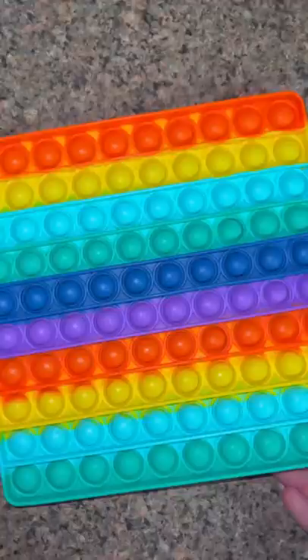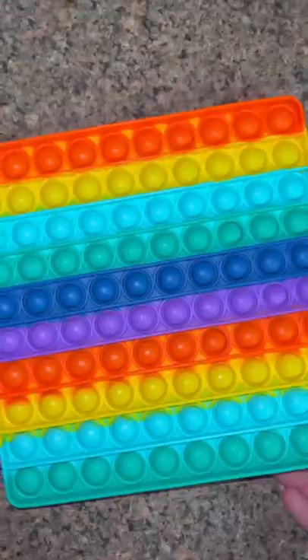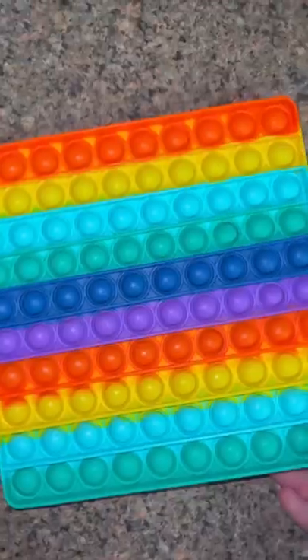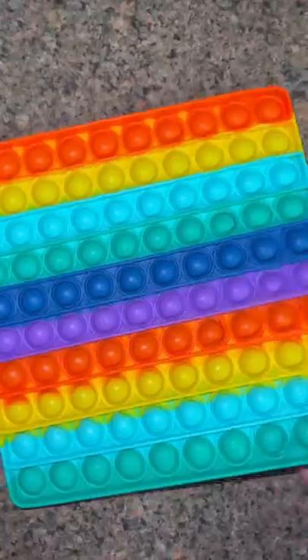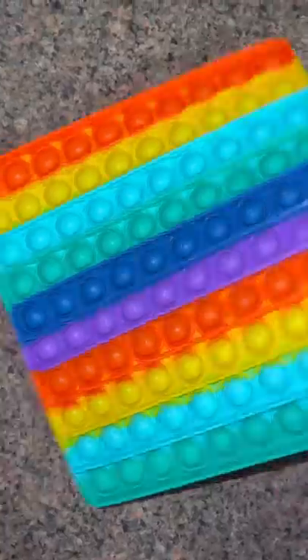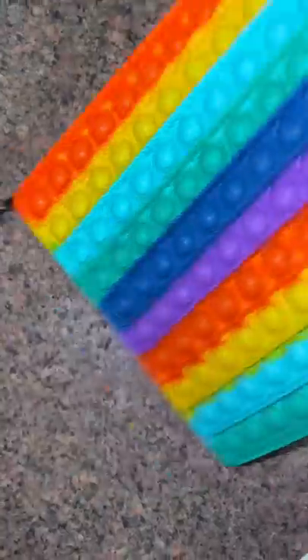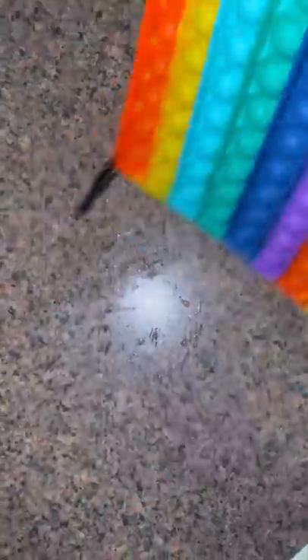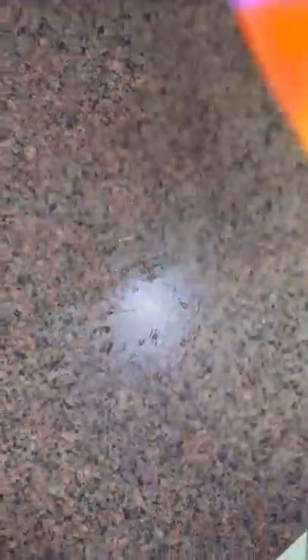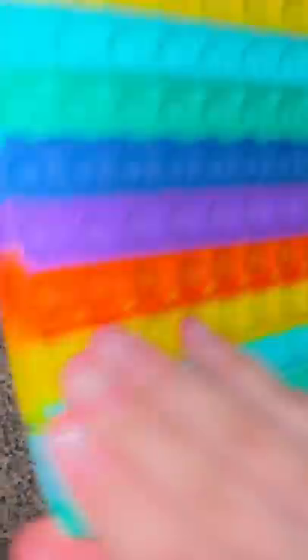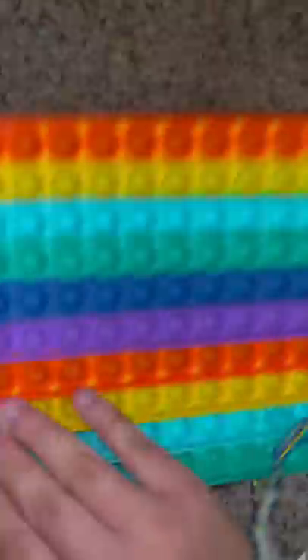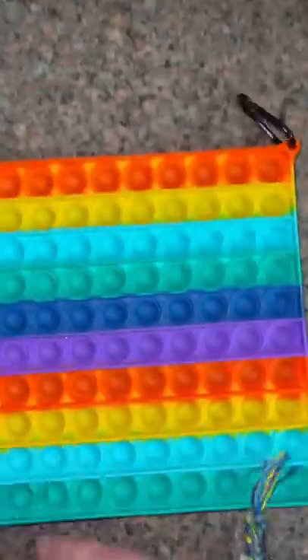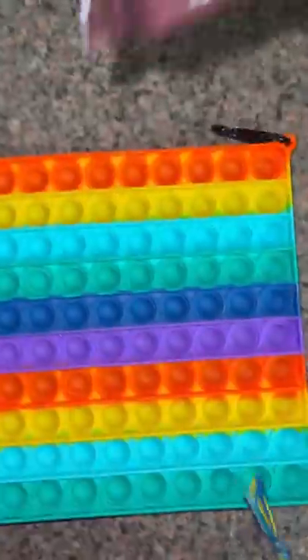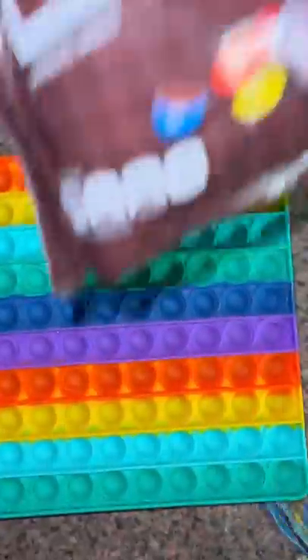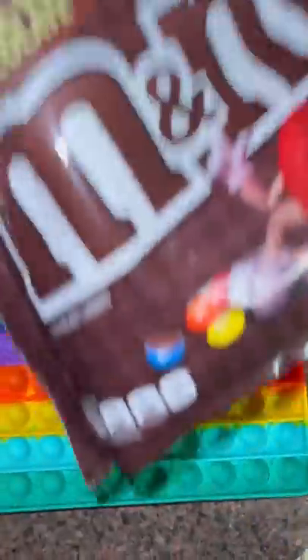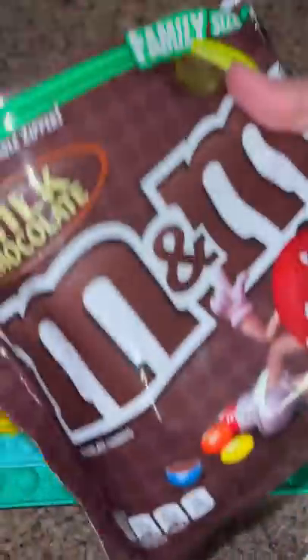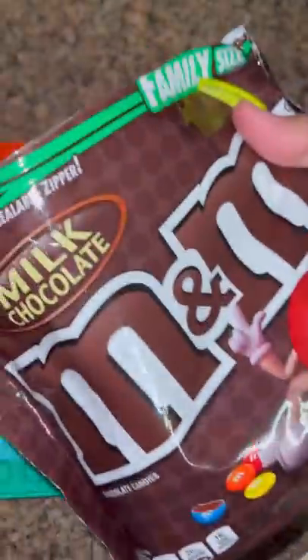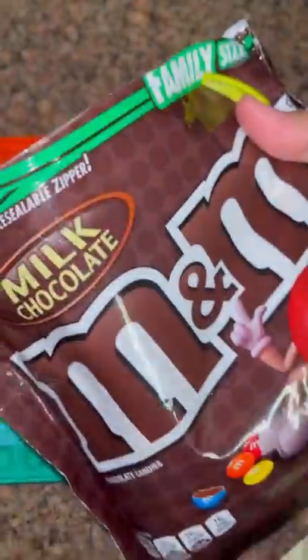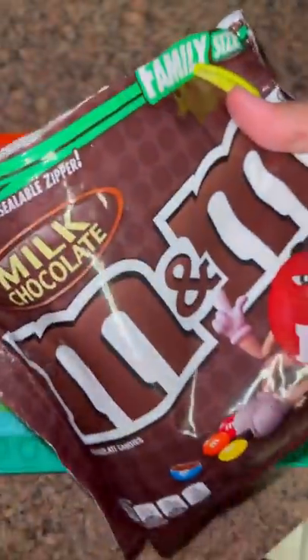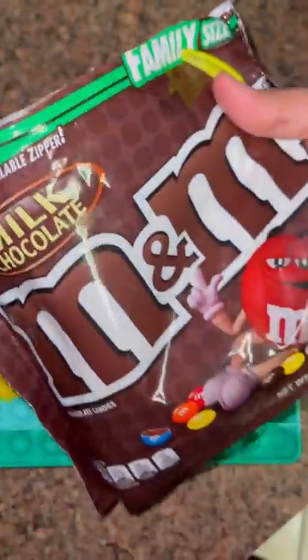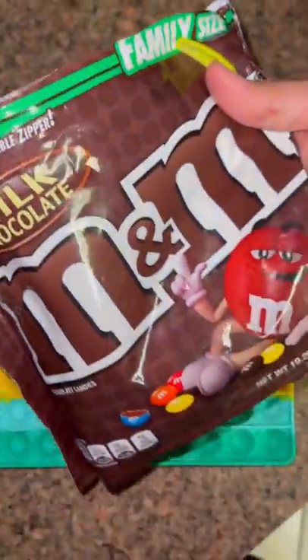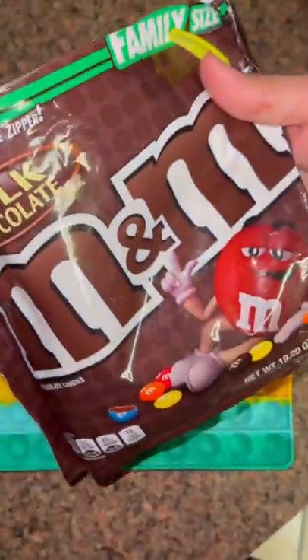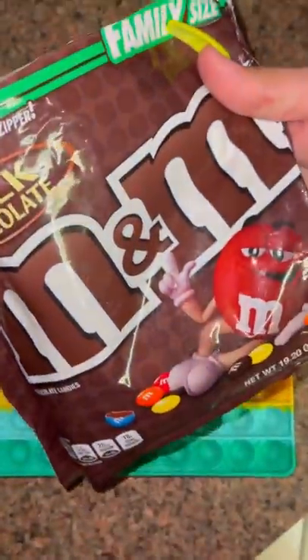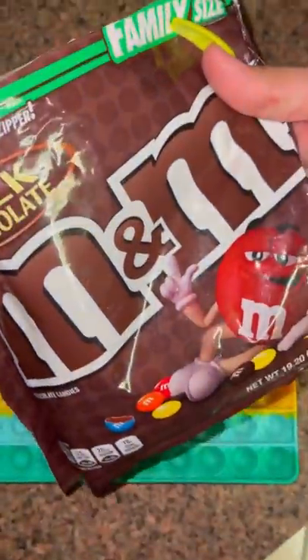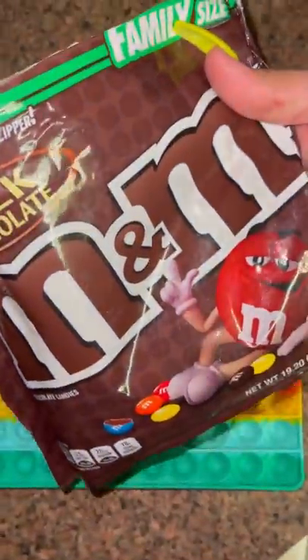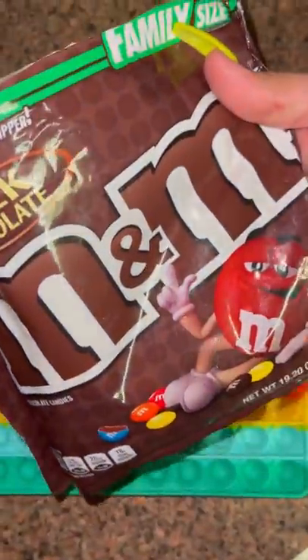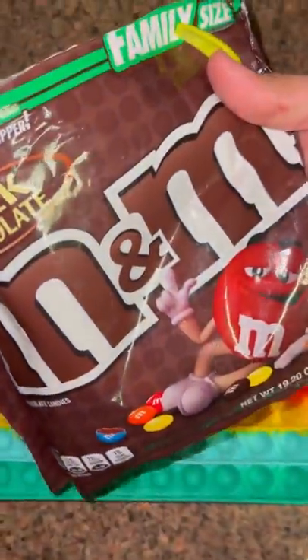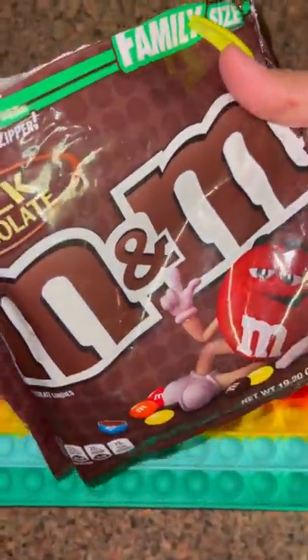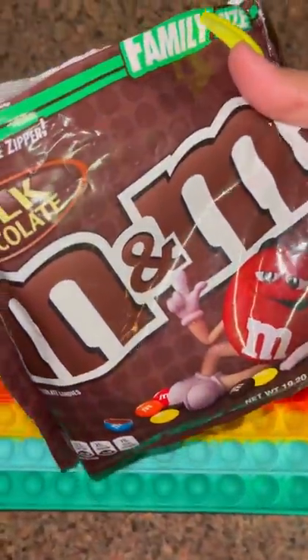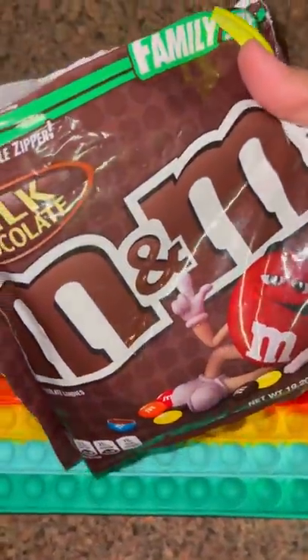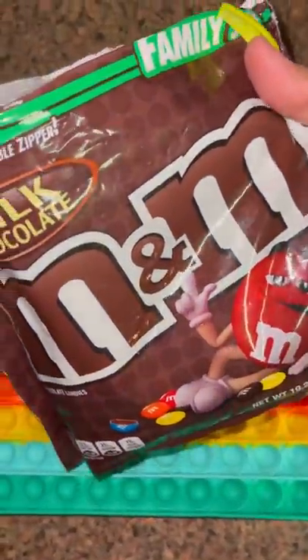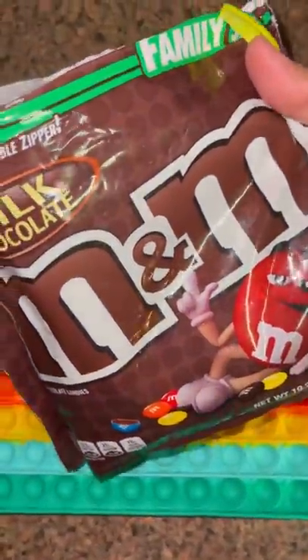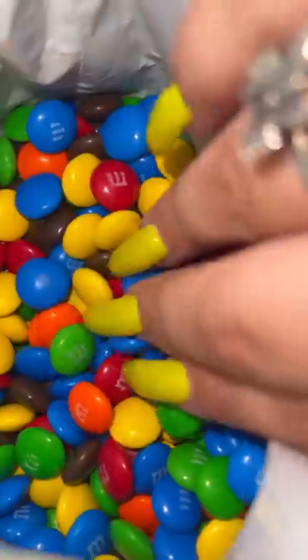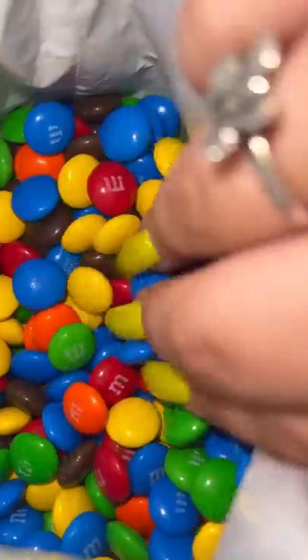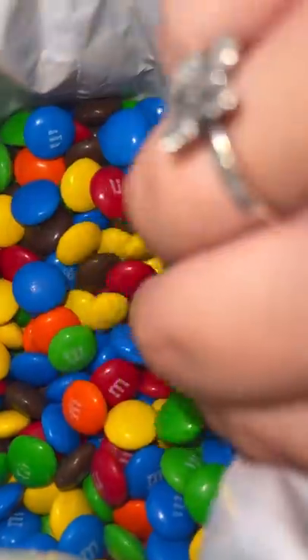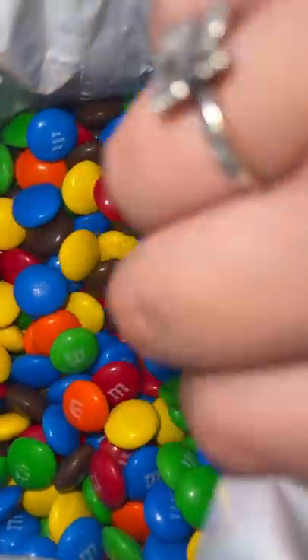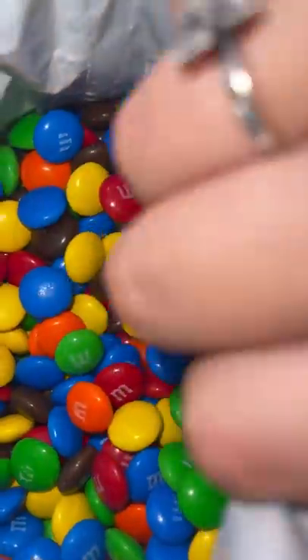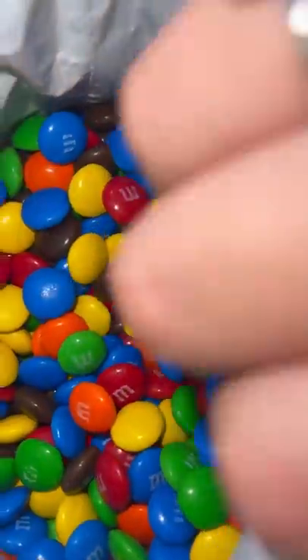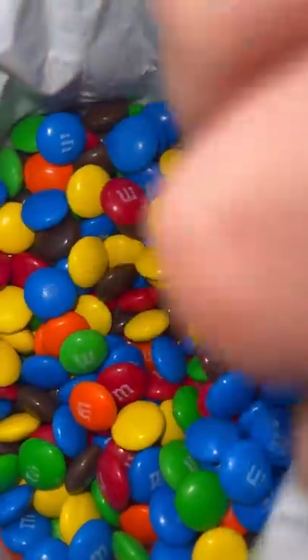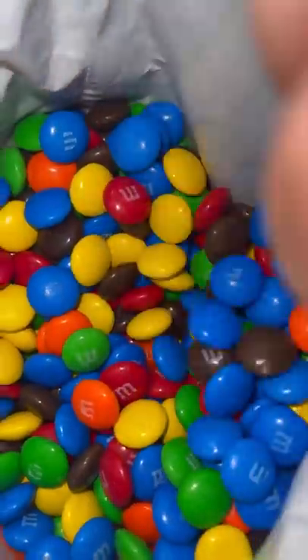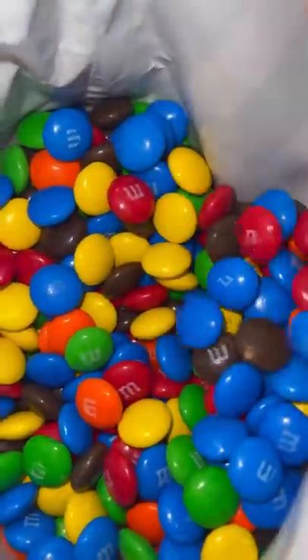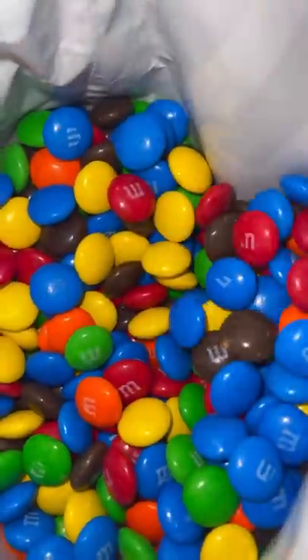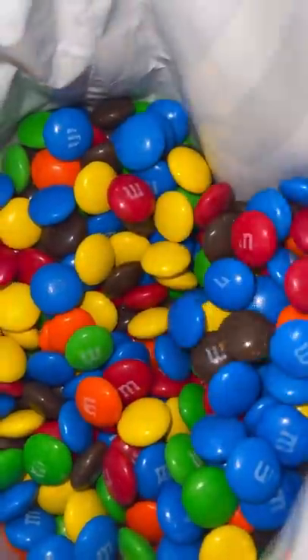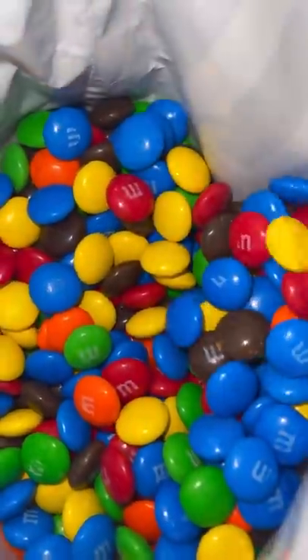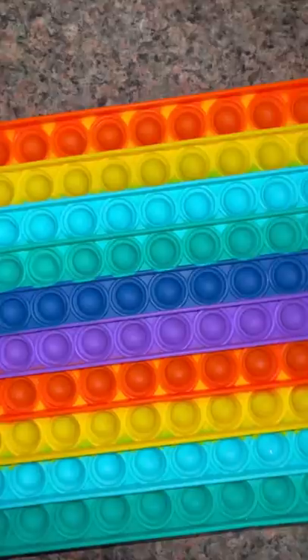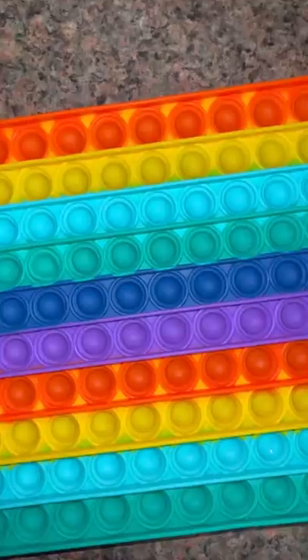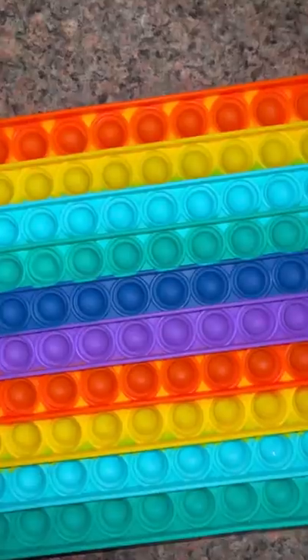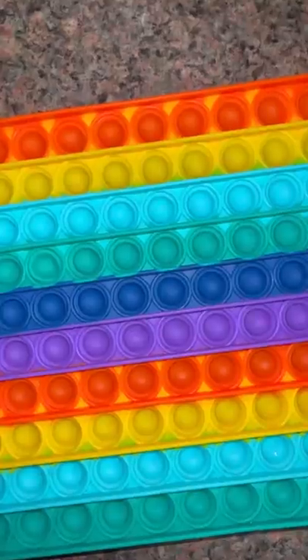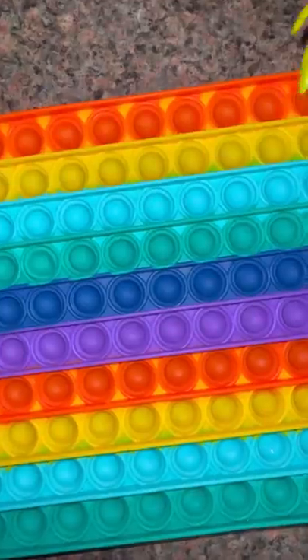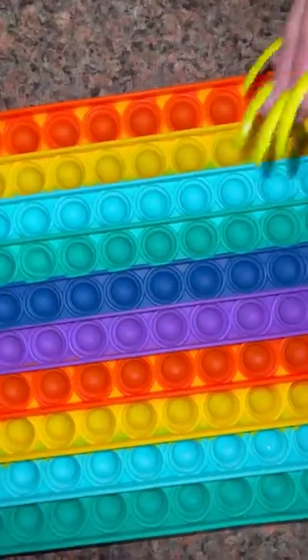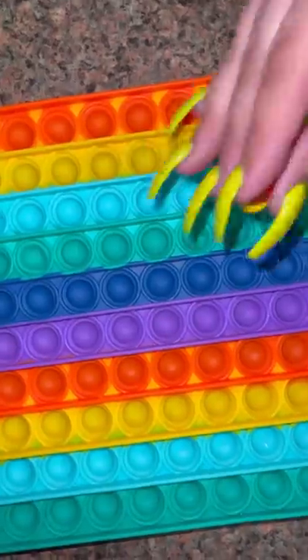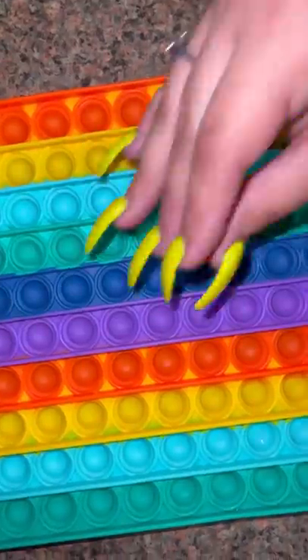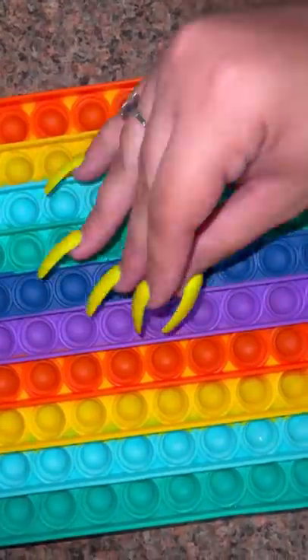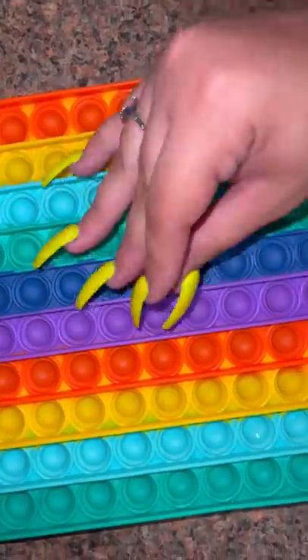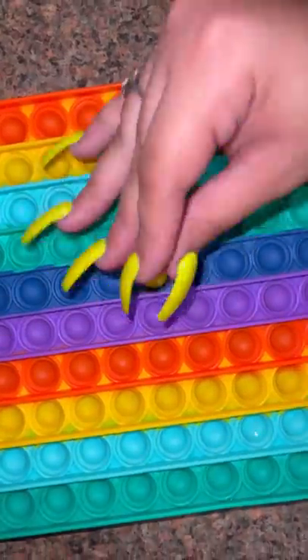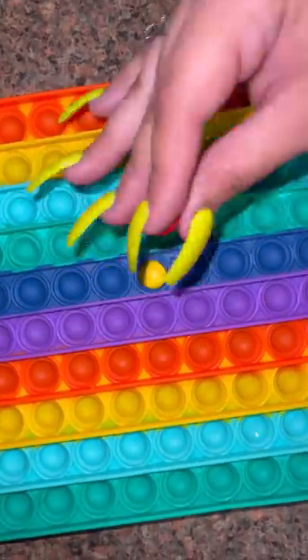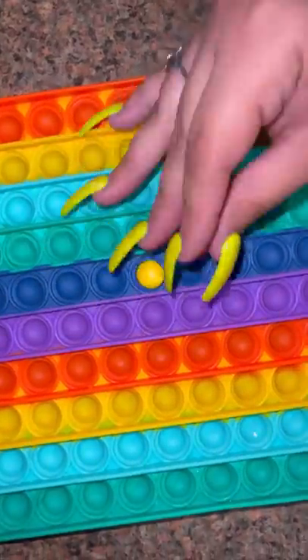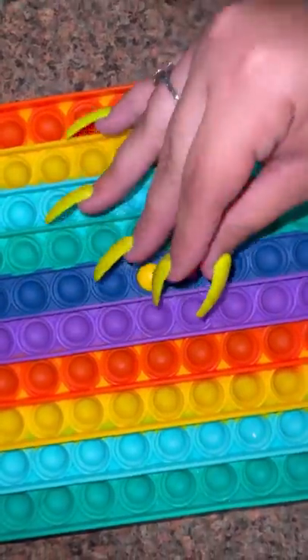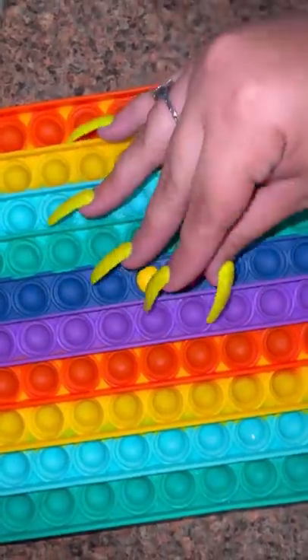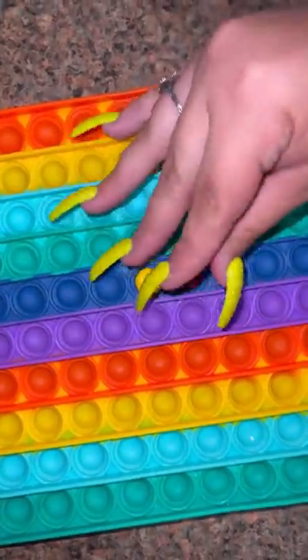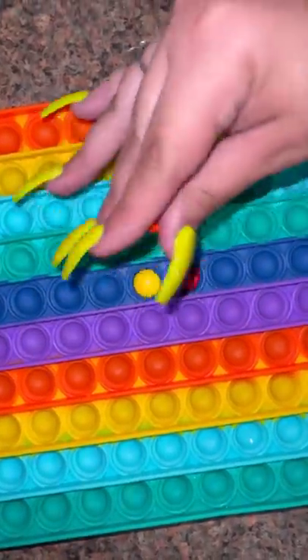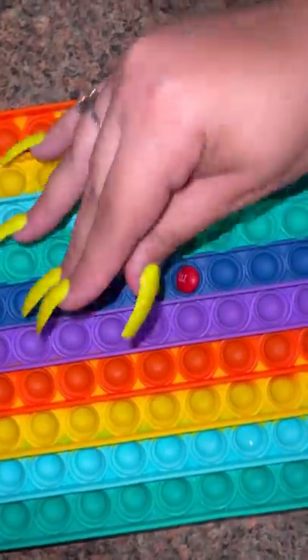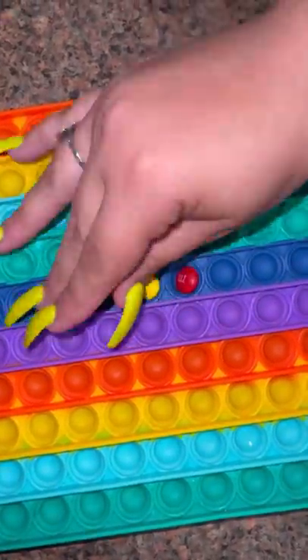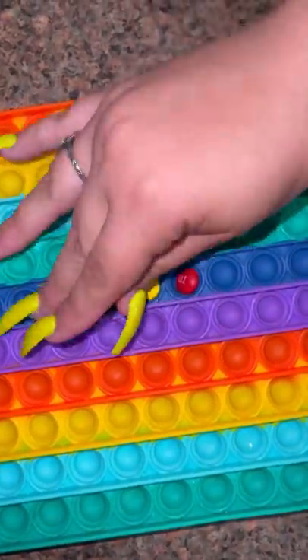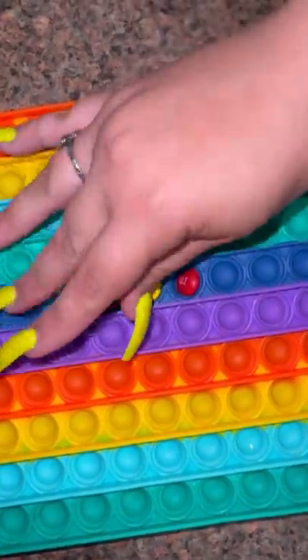We washed our Puppet, now we're adding the M&M's into the little holes.